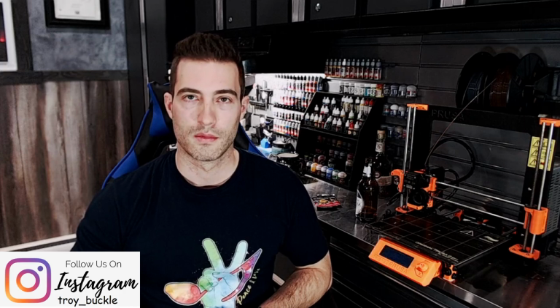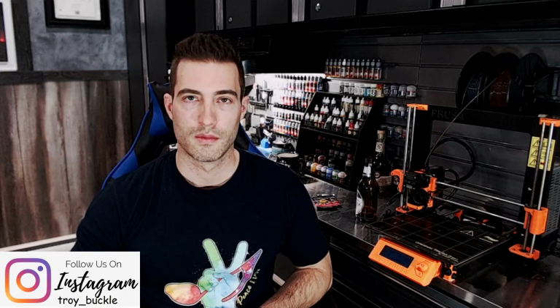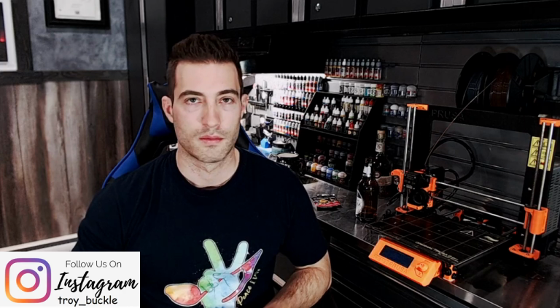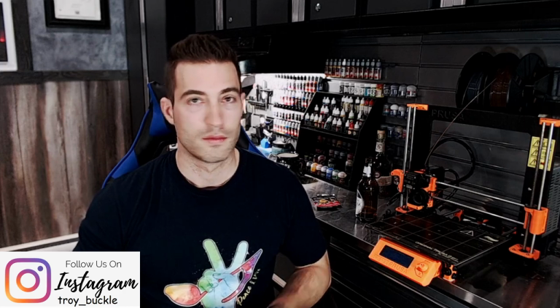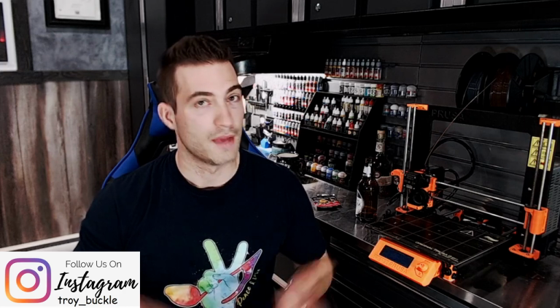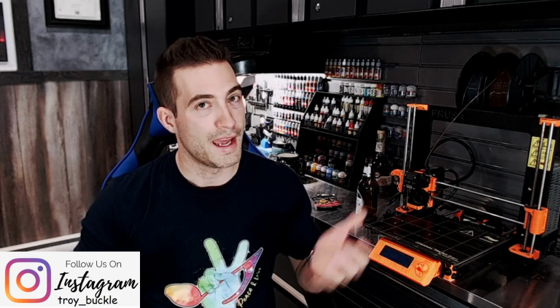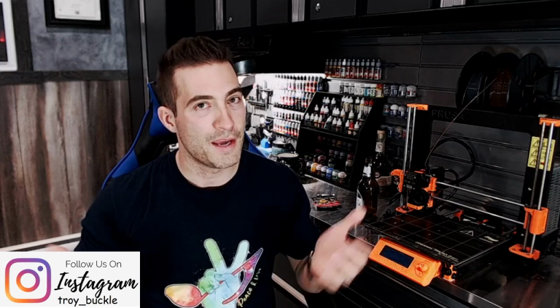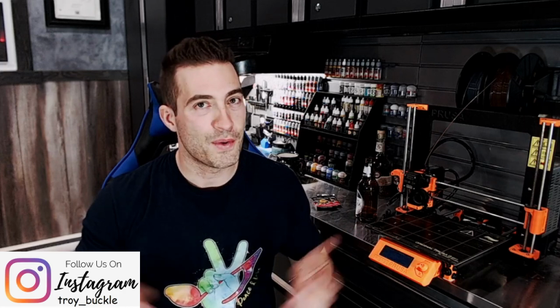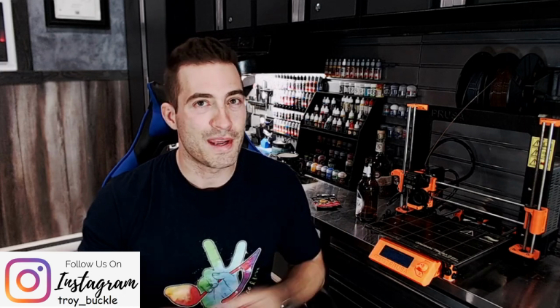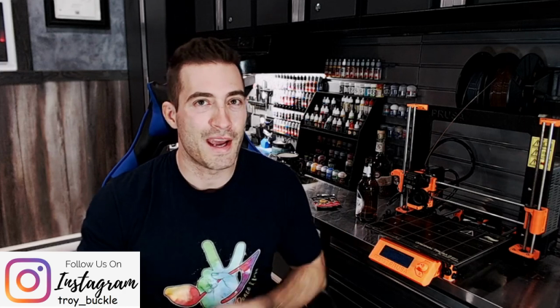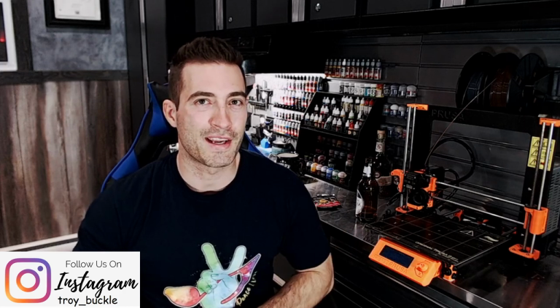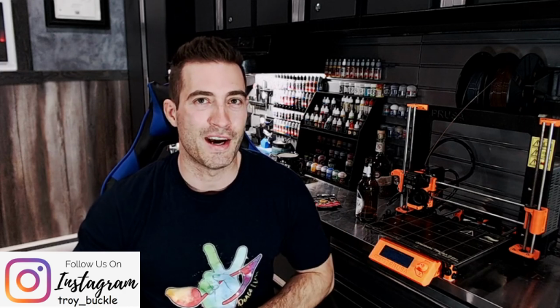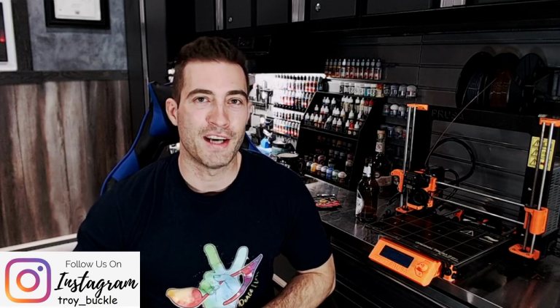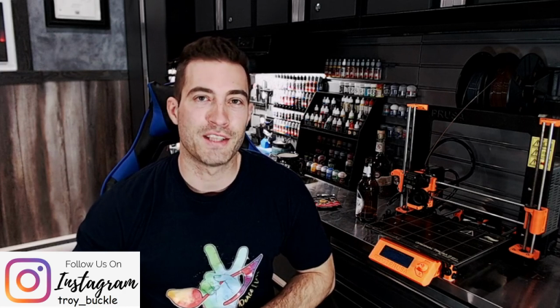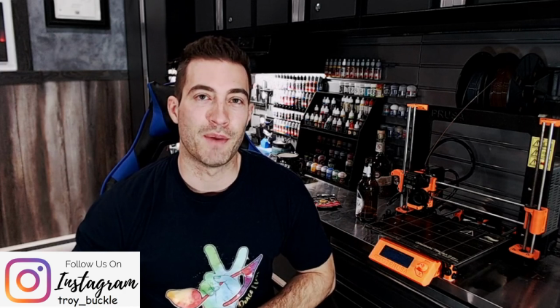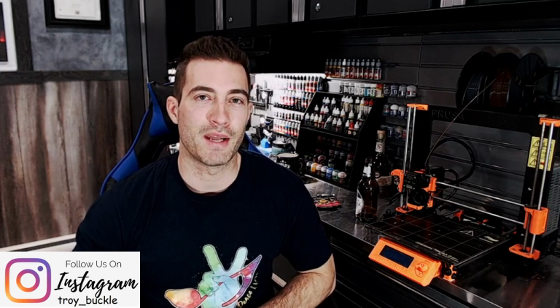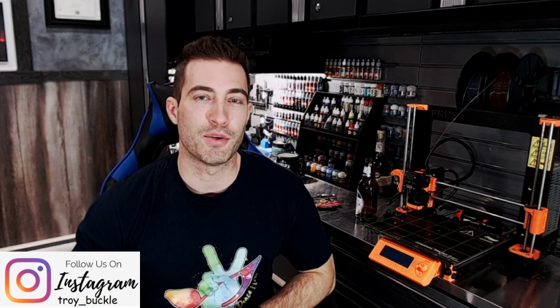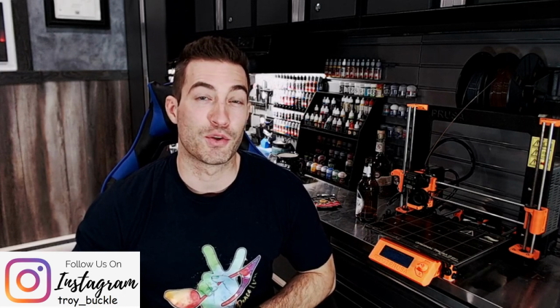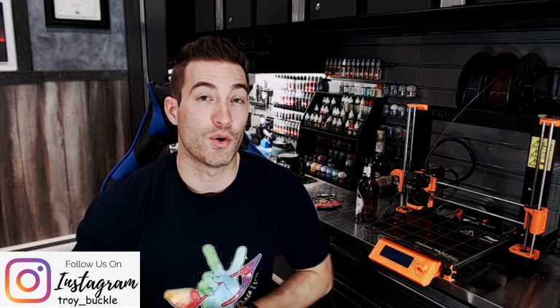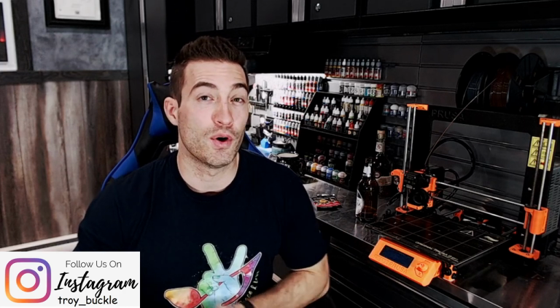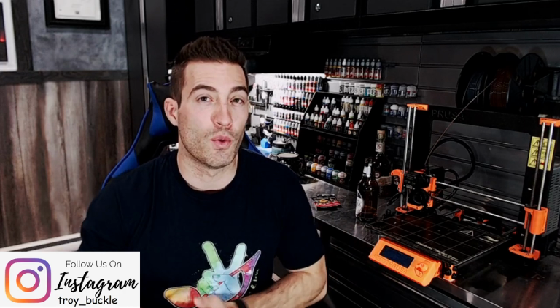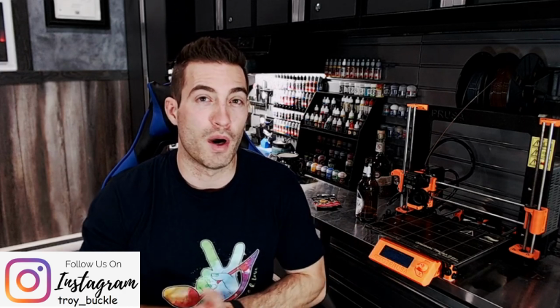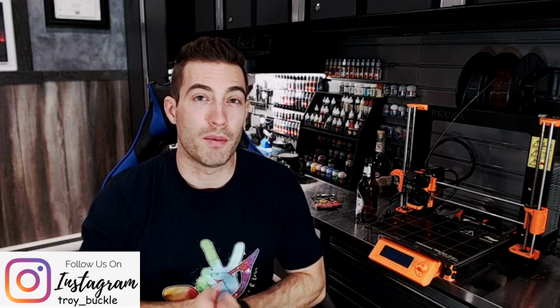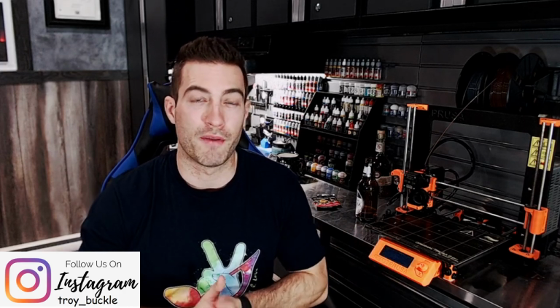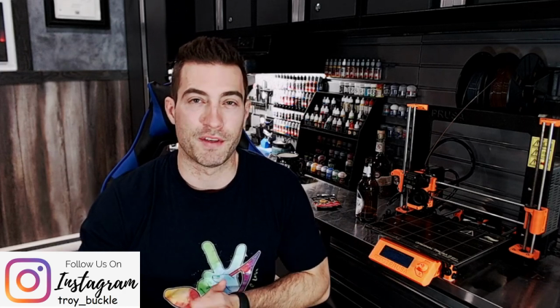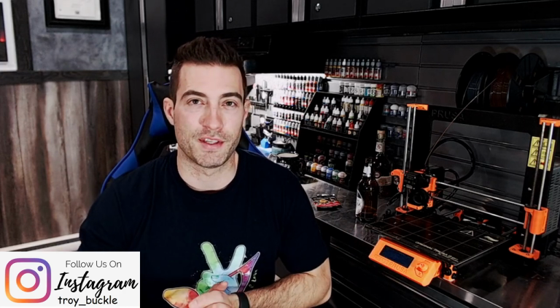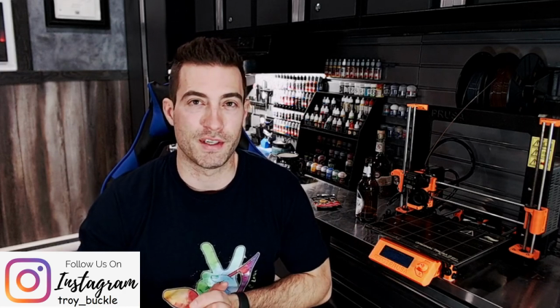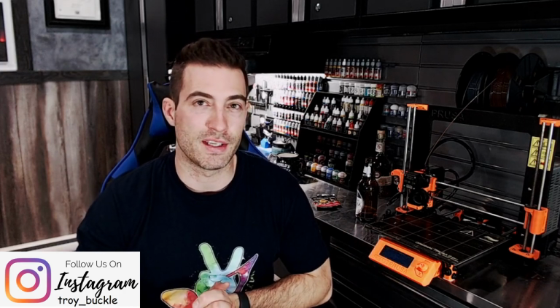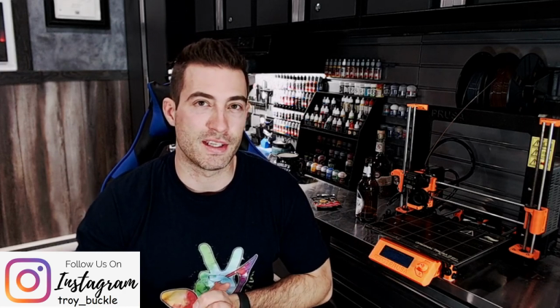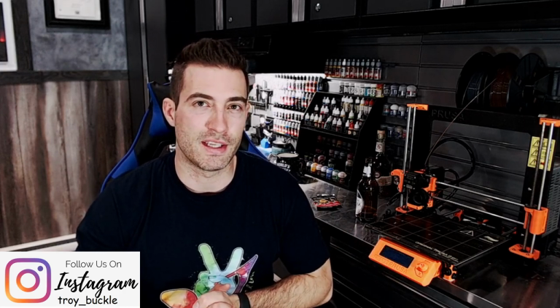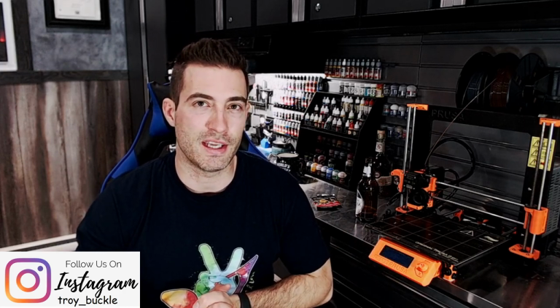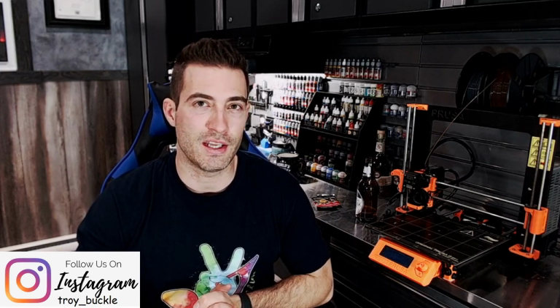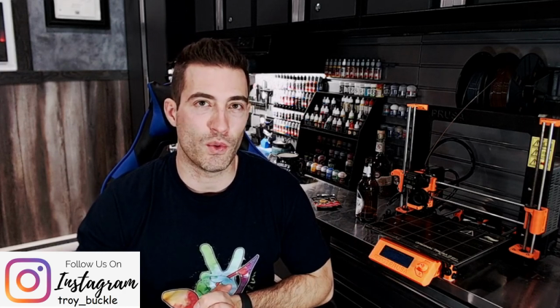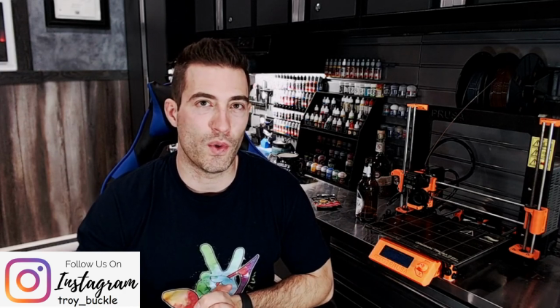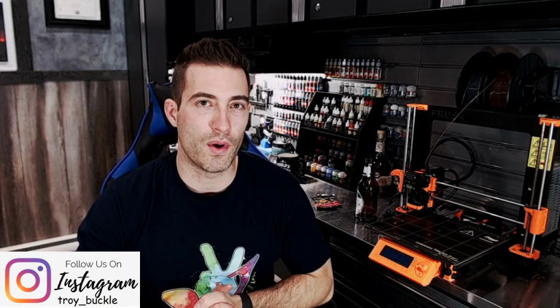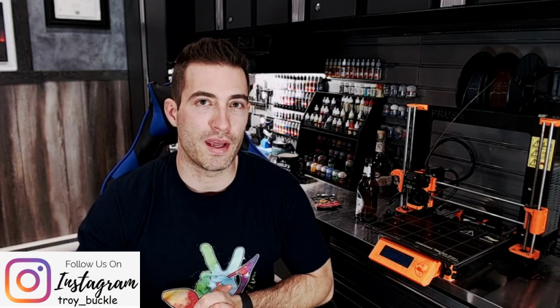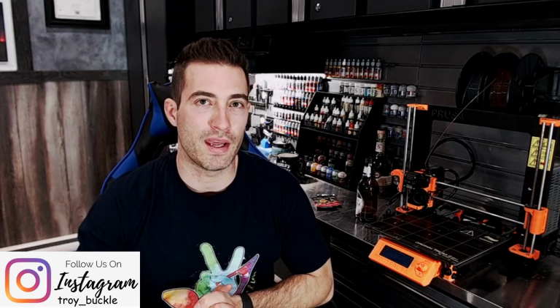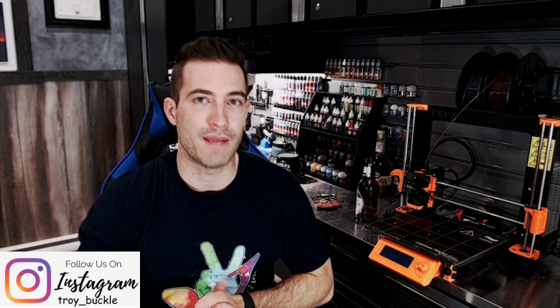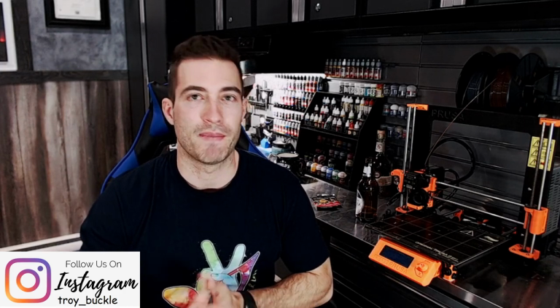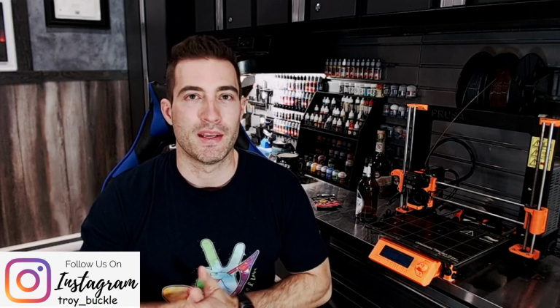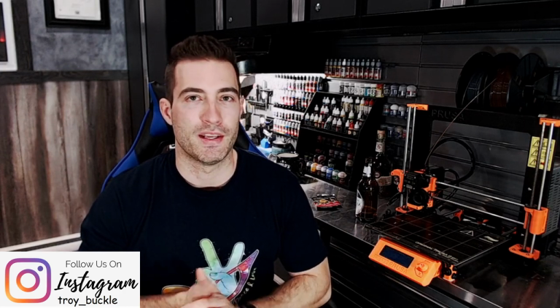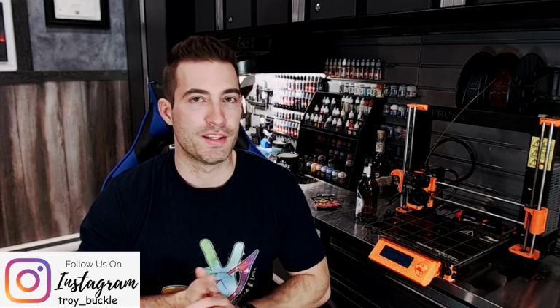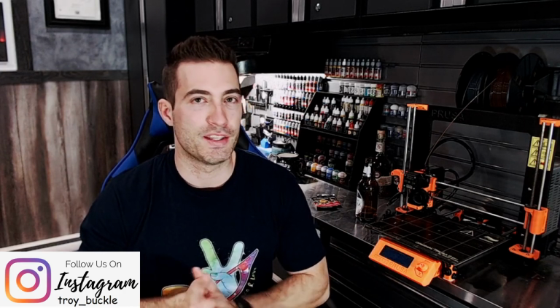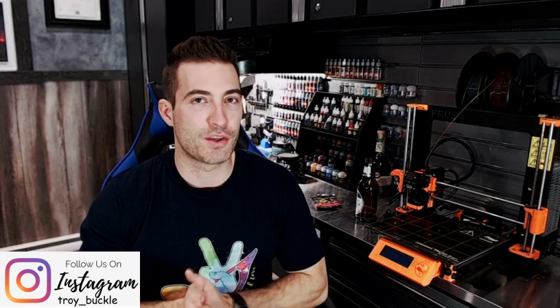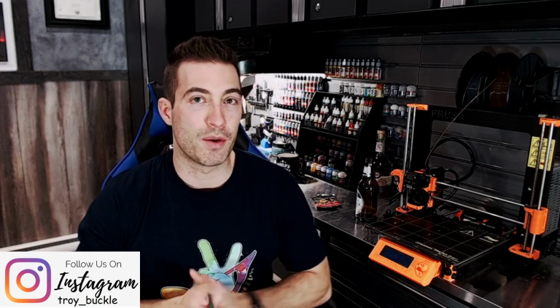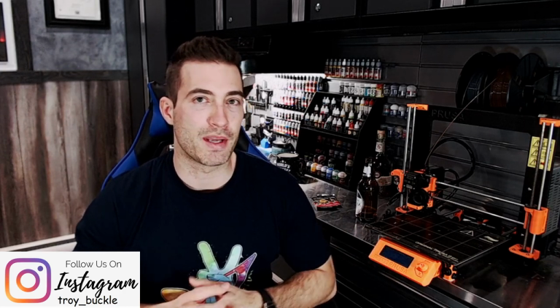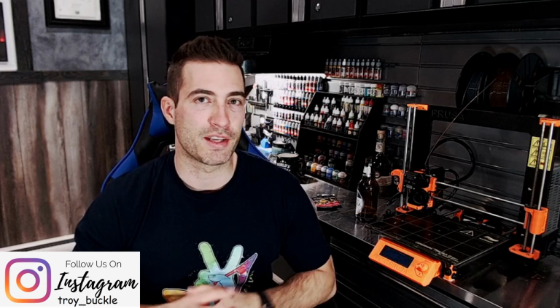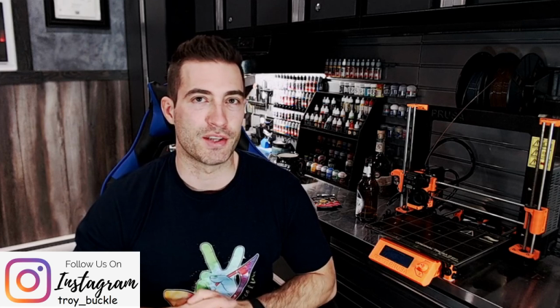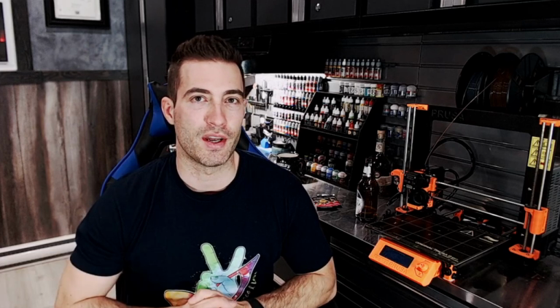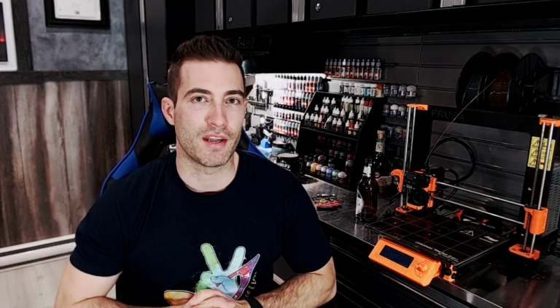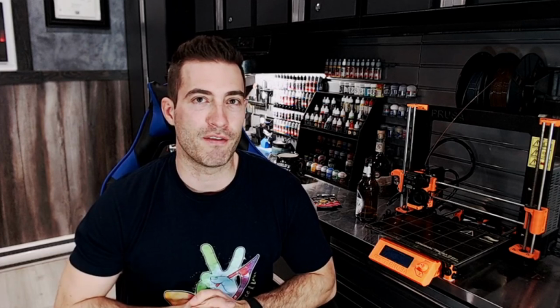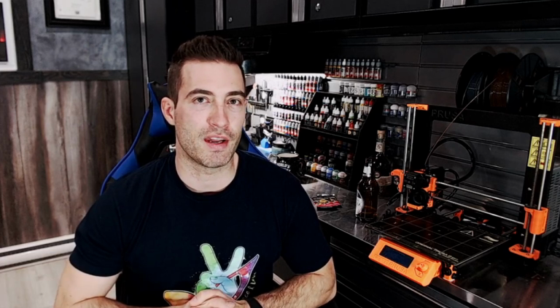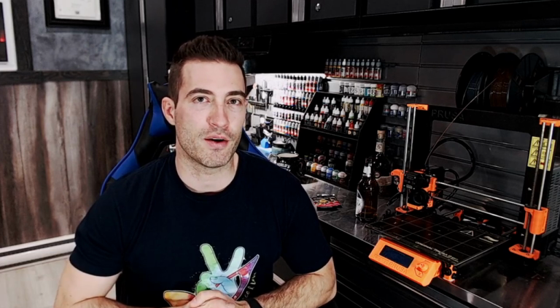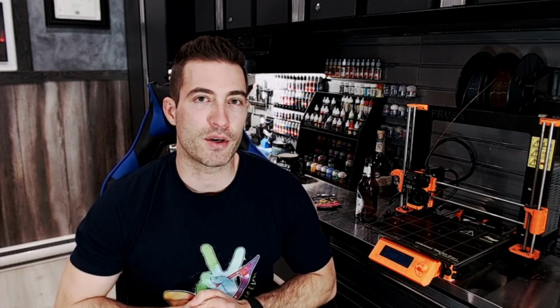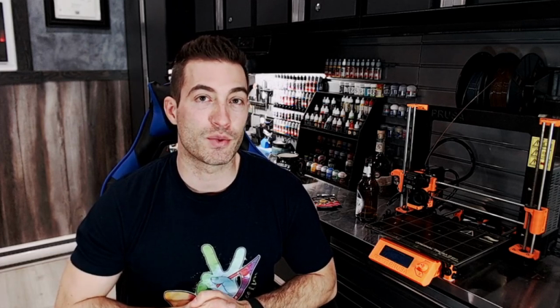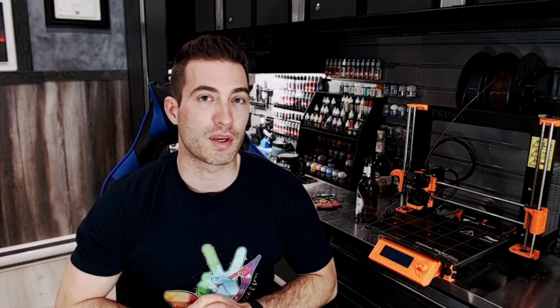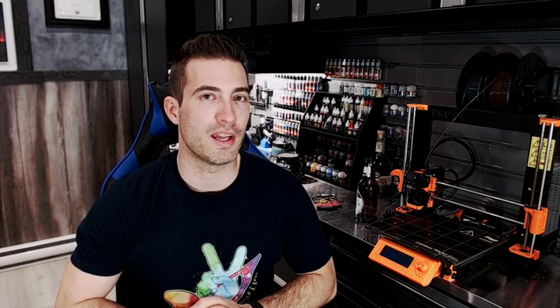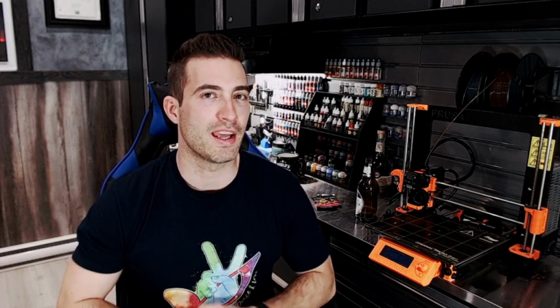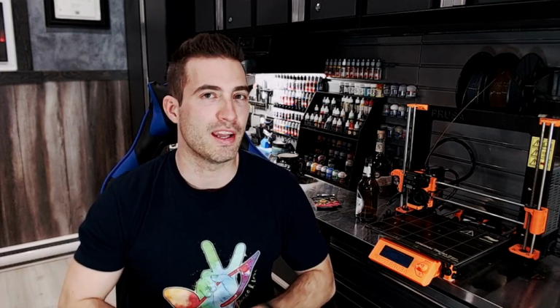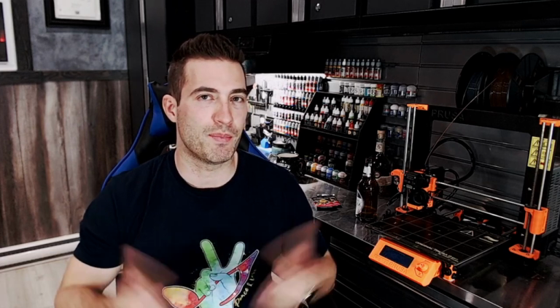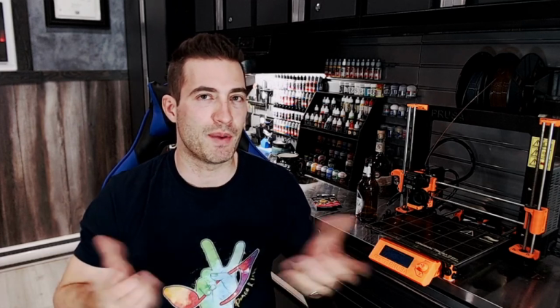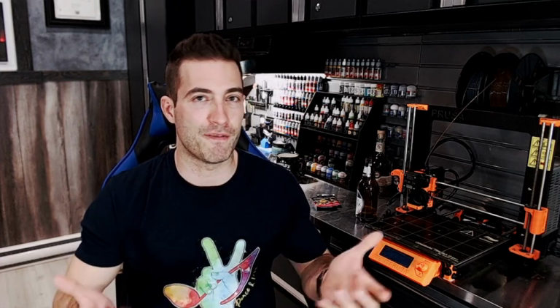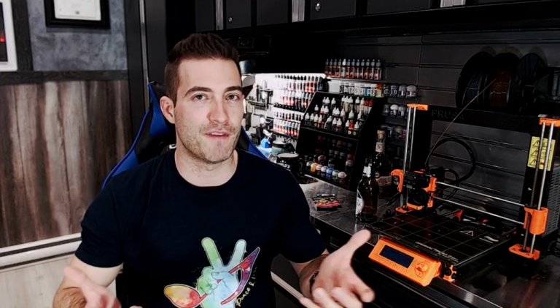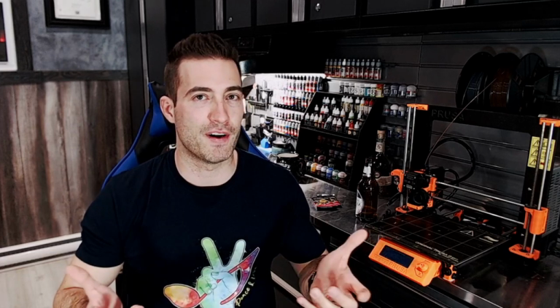Hey, what are you at guys? My name is Troy. Welcome to Facility D20. This is going to be an exciting video because we're getting into Pit Fighter.